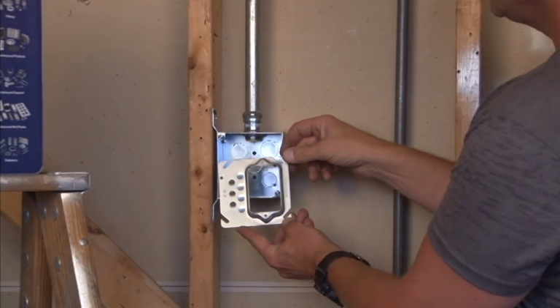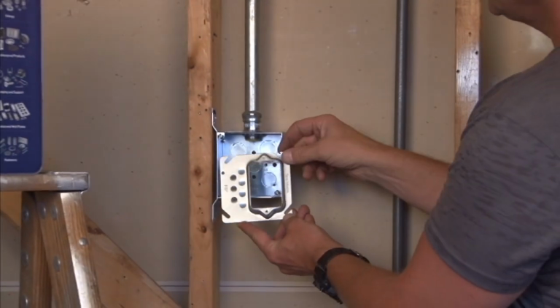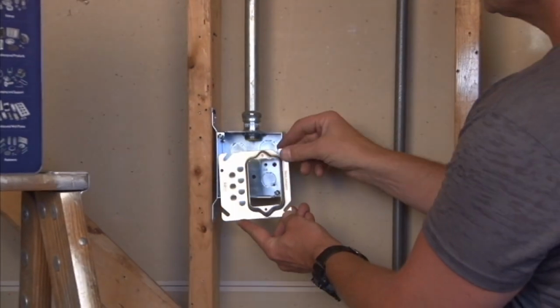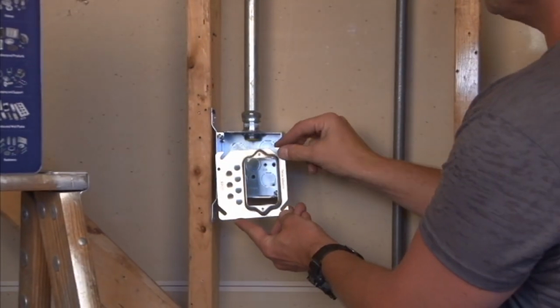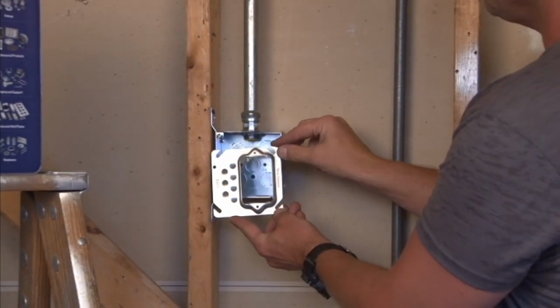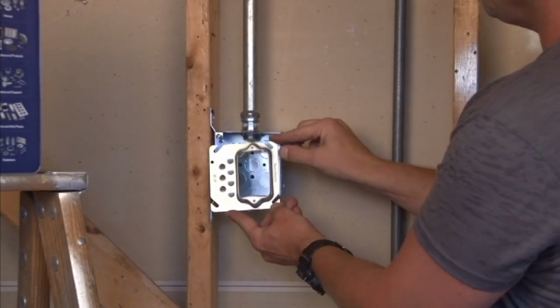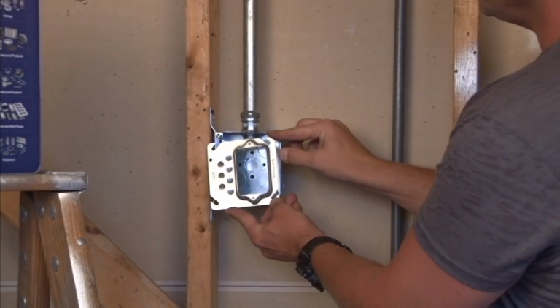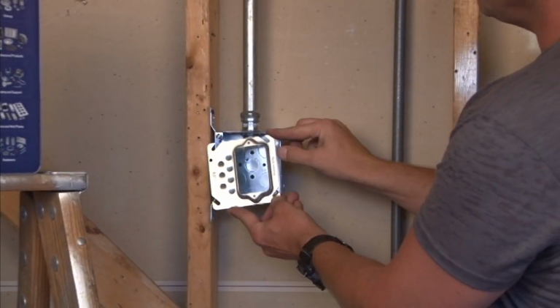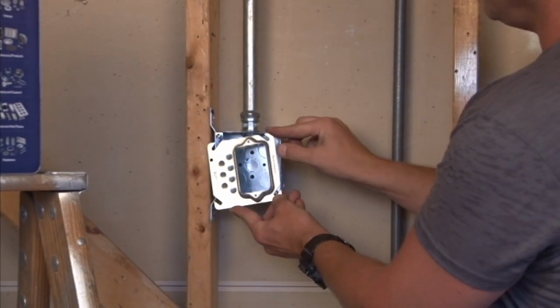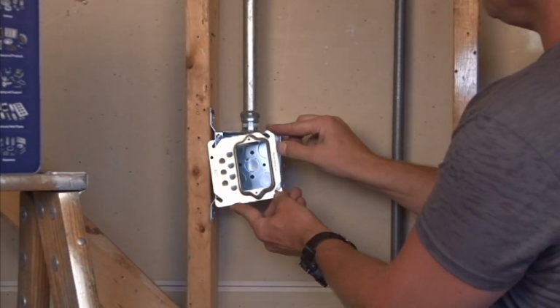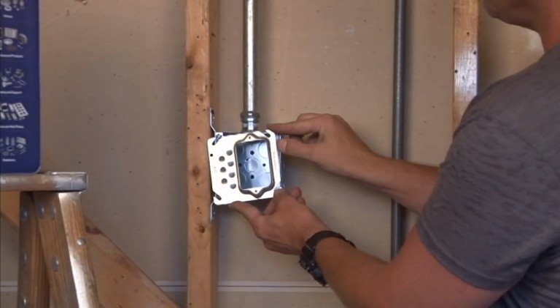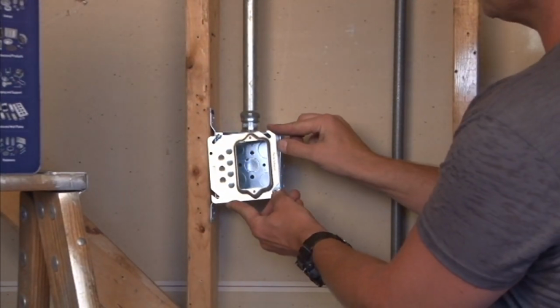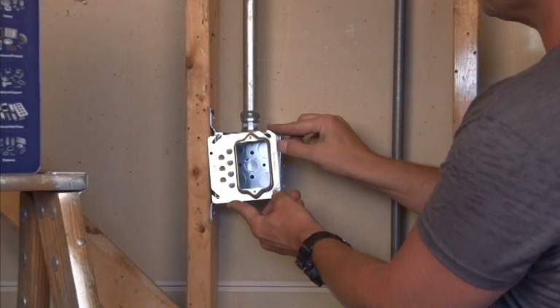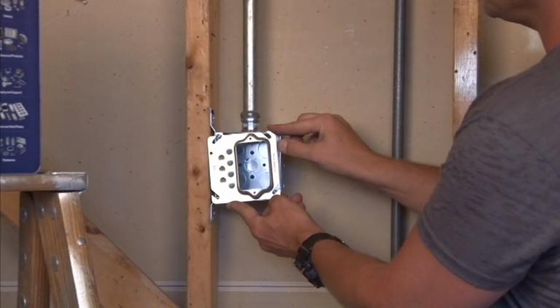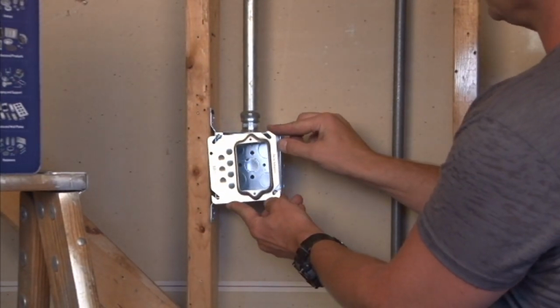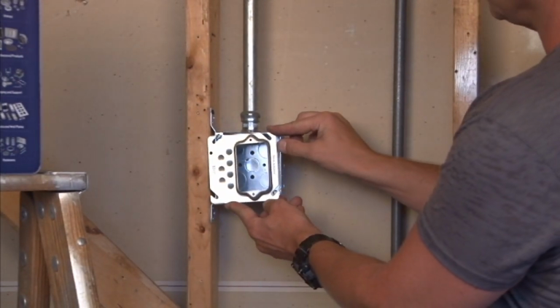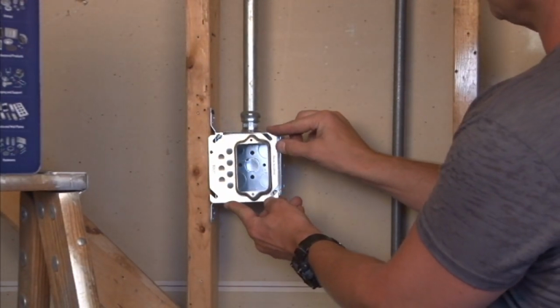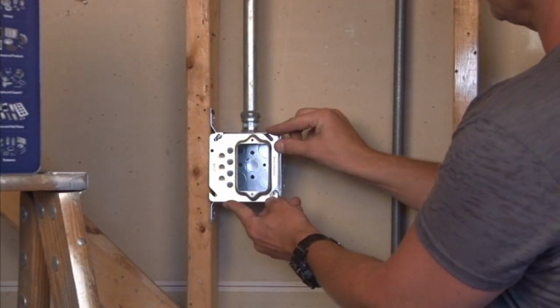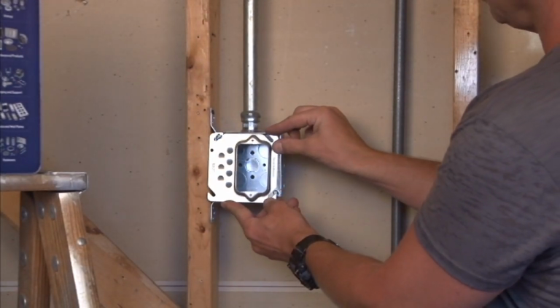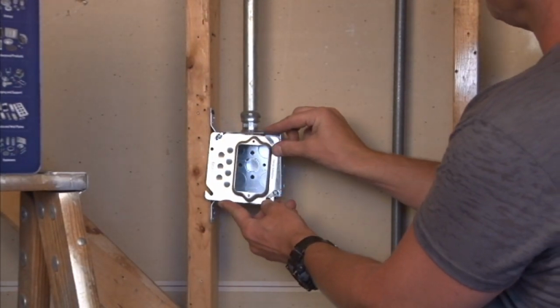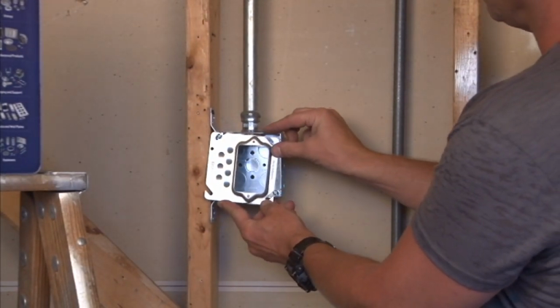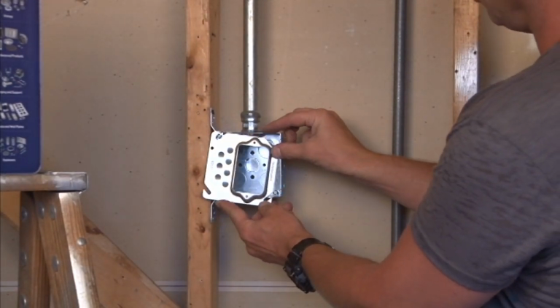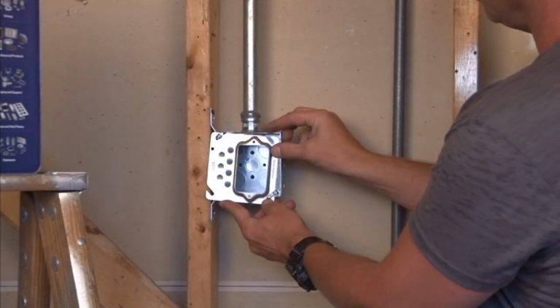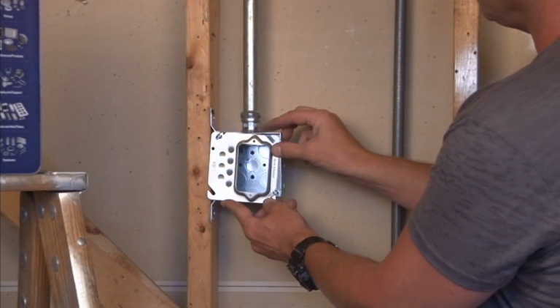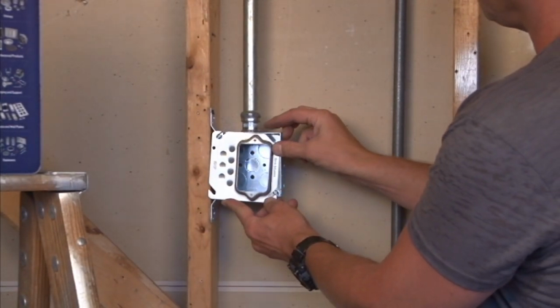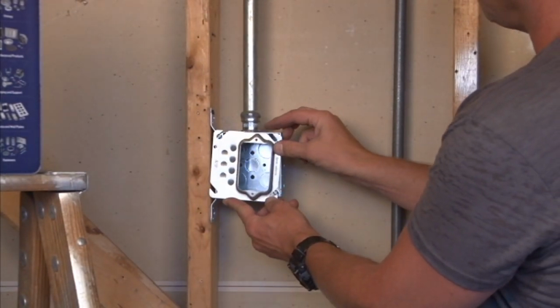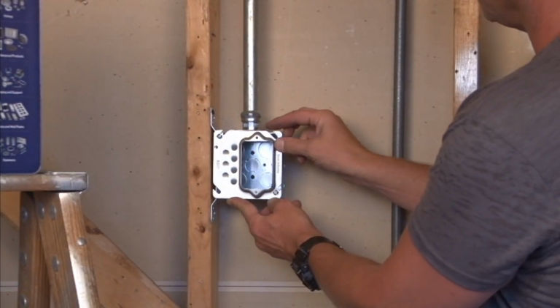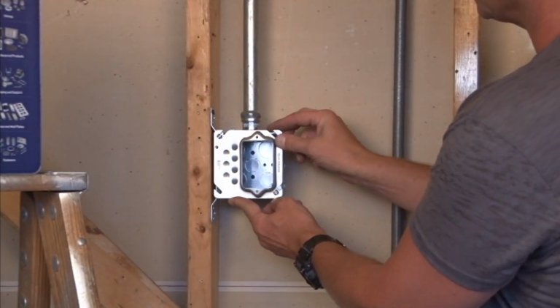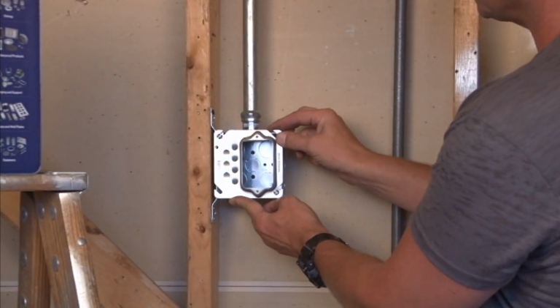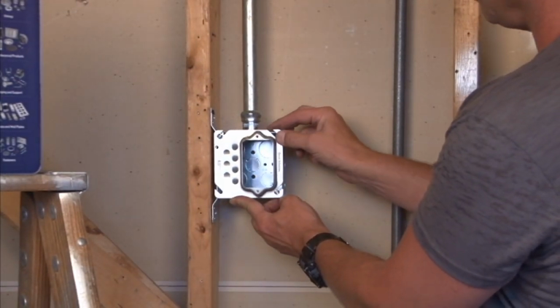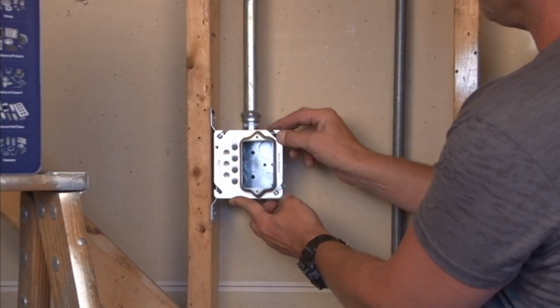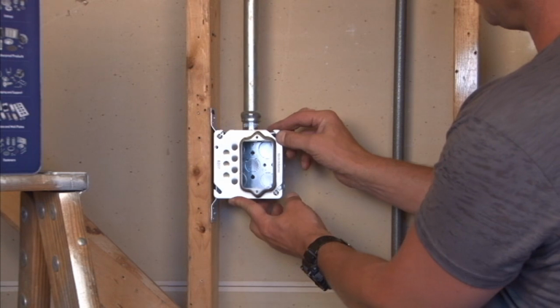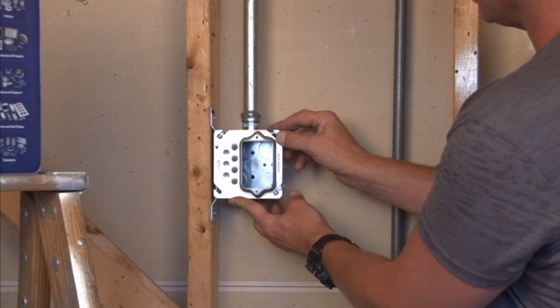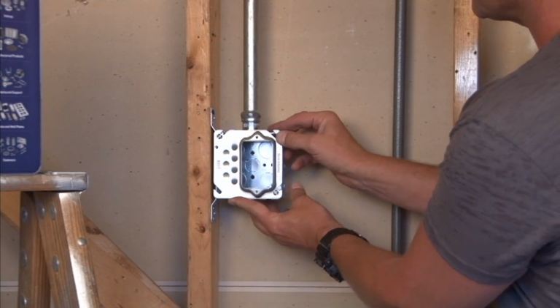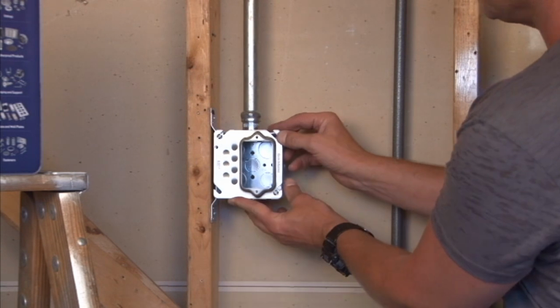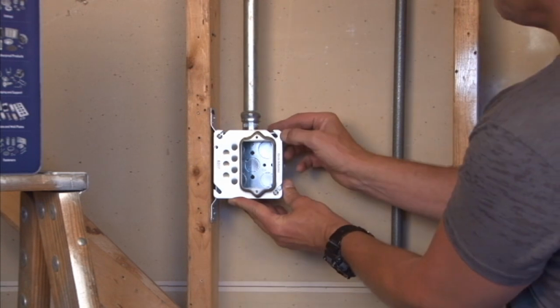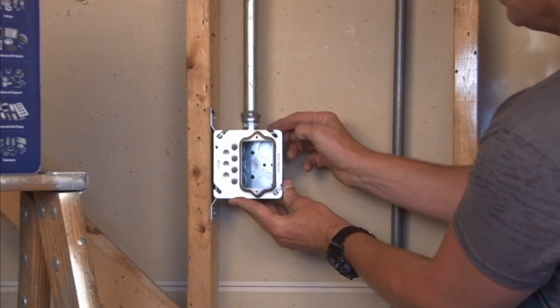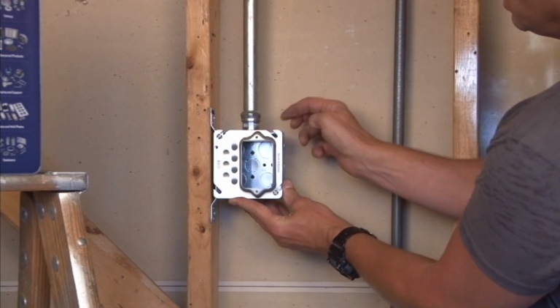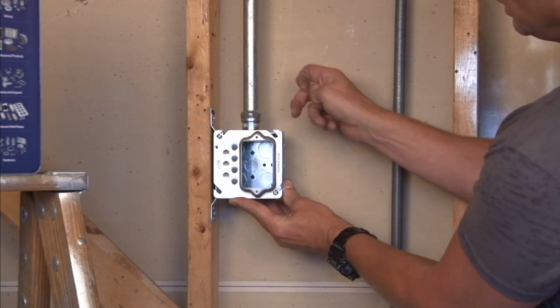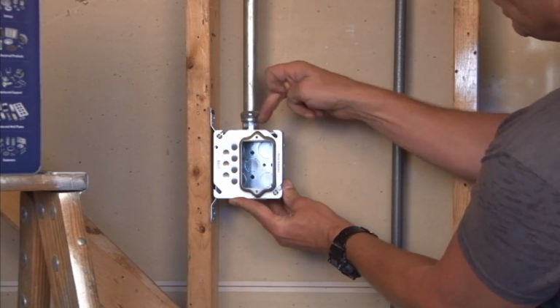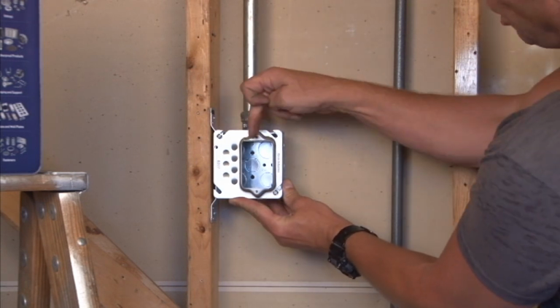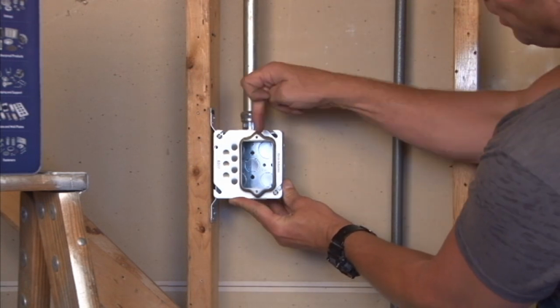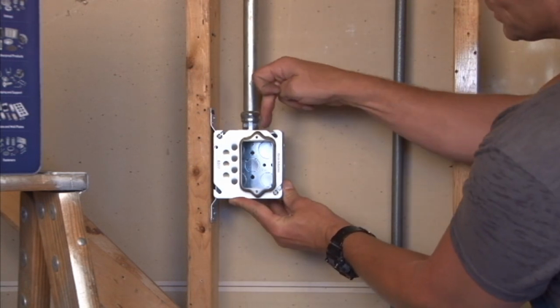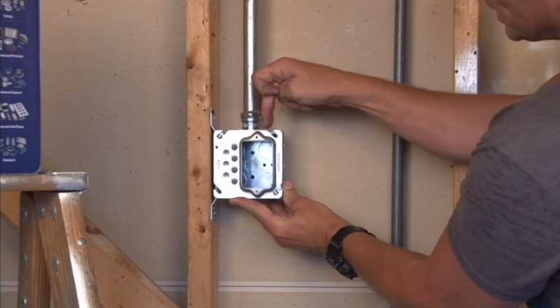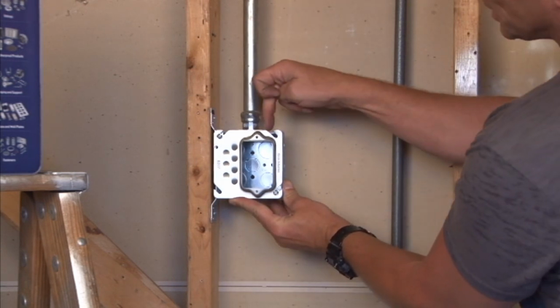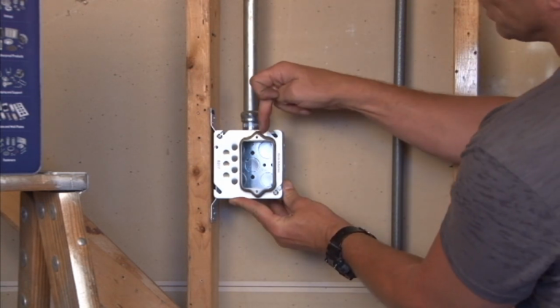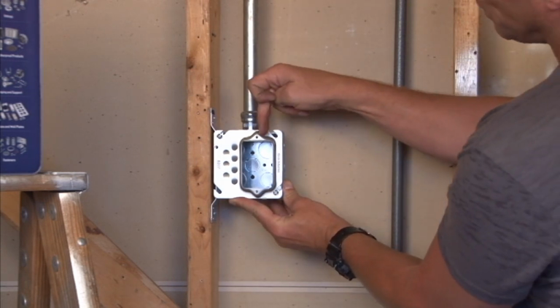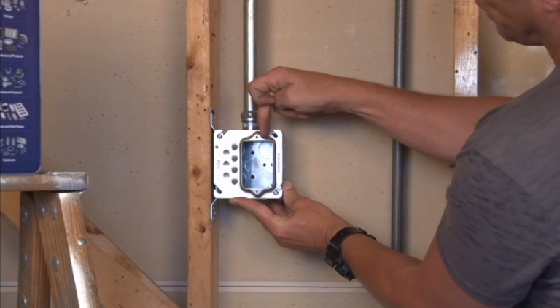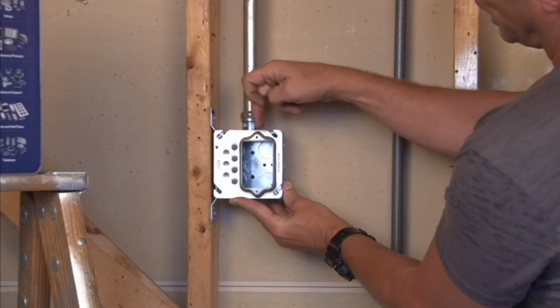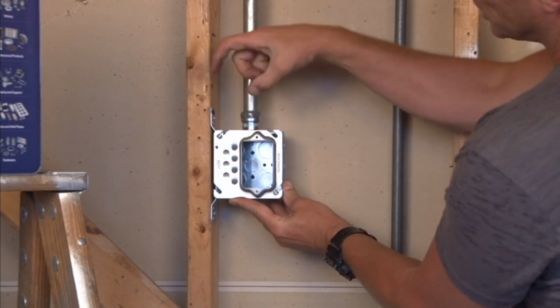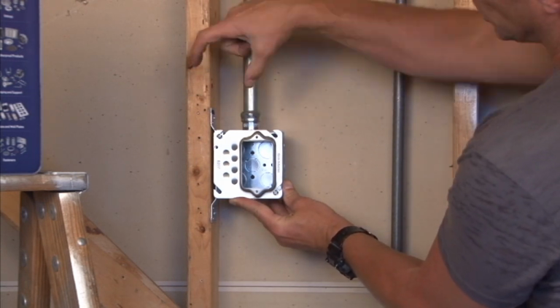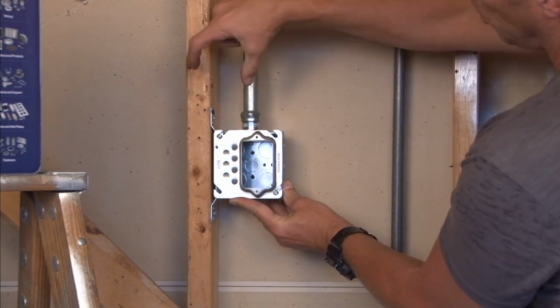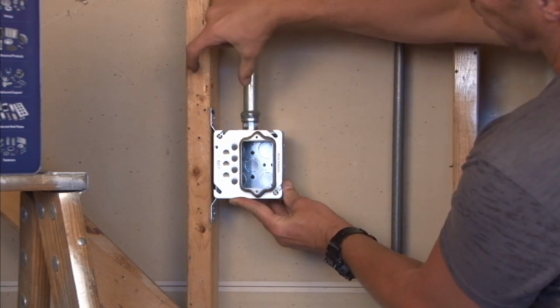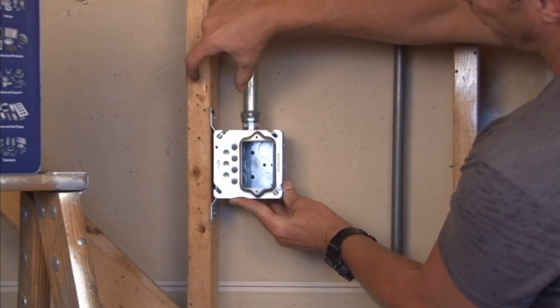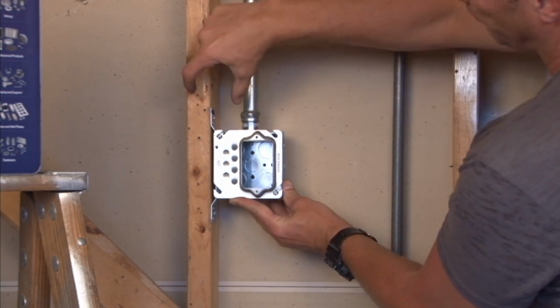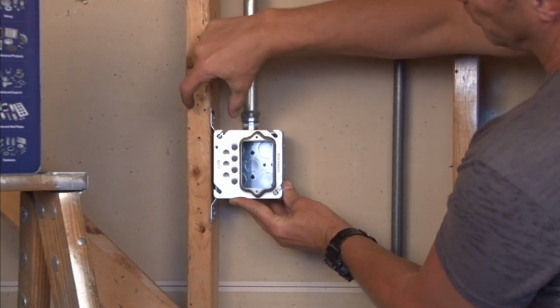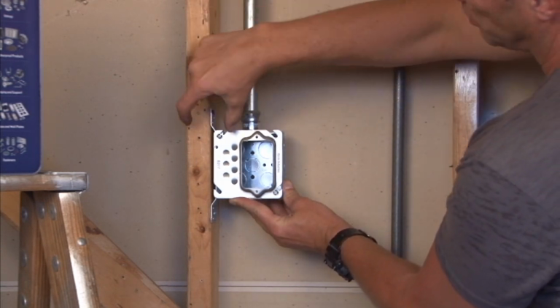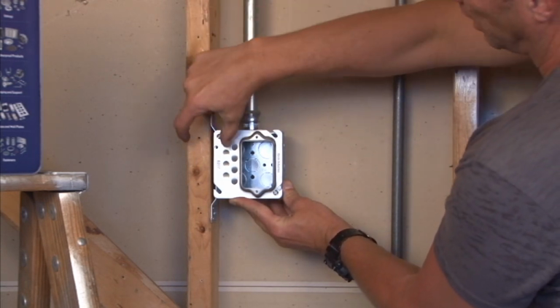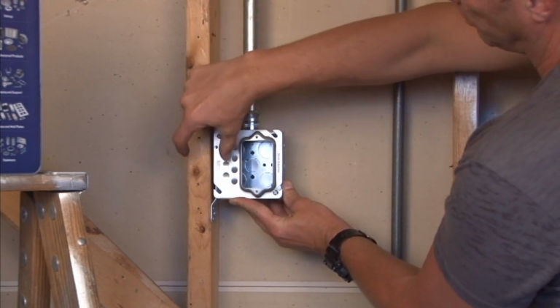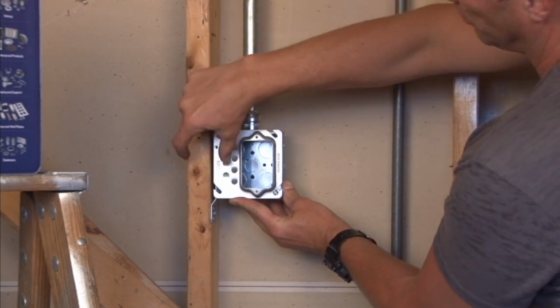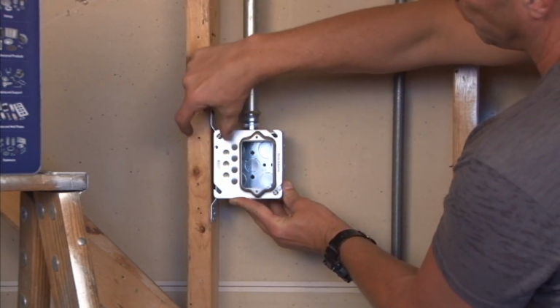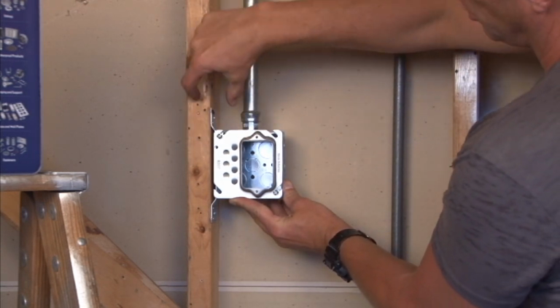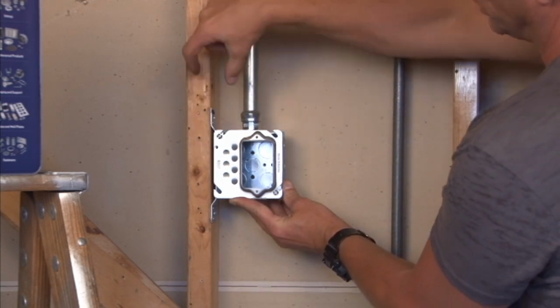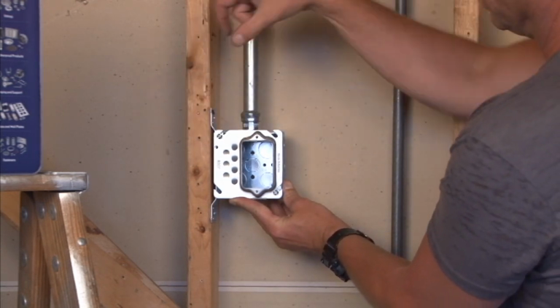So when you mount this particular cover onto a 4-inch square box, it offsets the device away from your decorative molding.